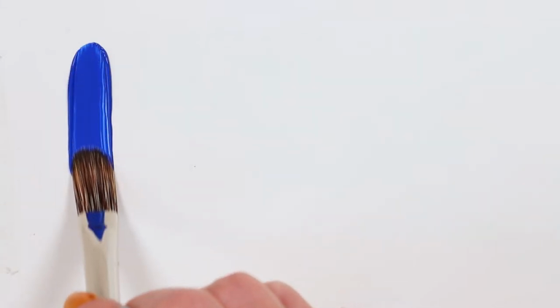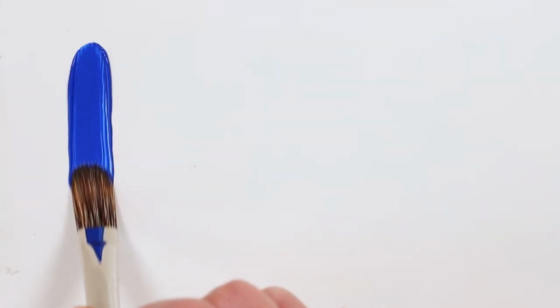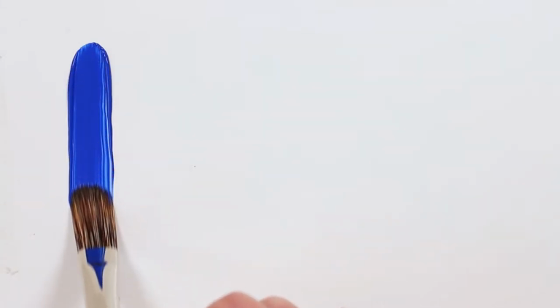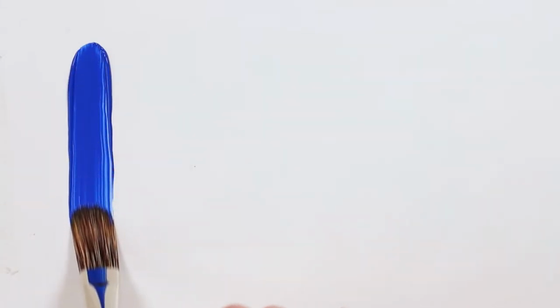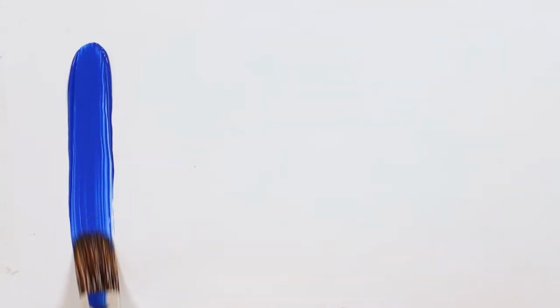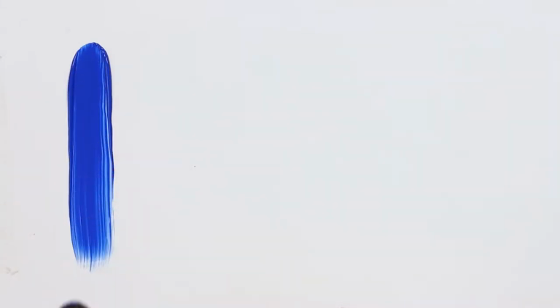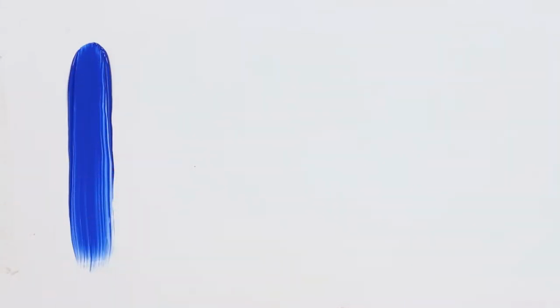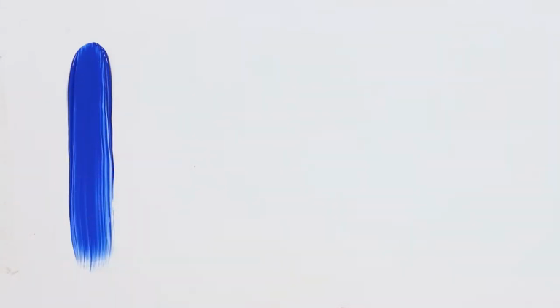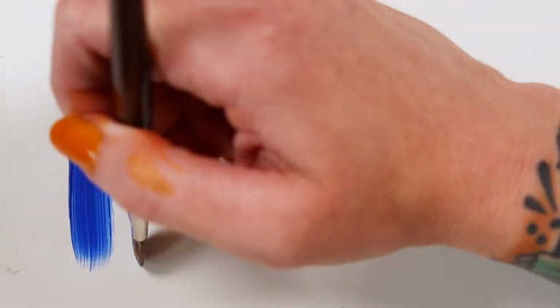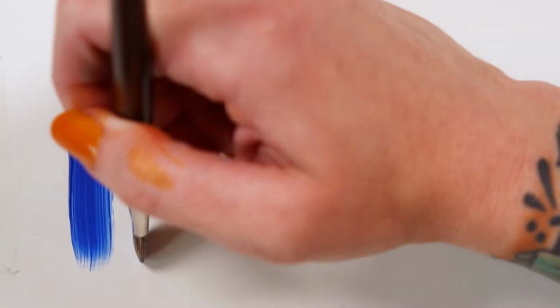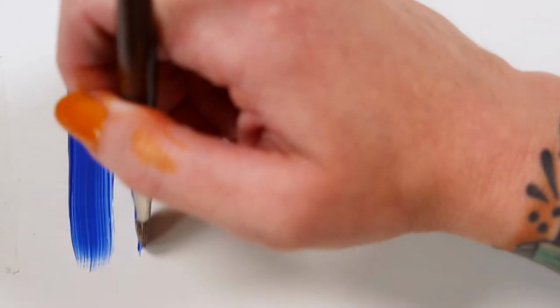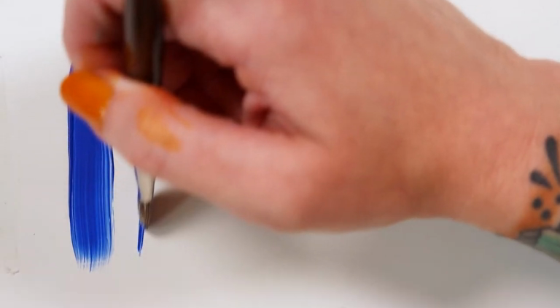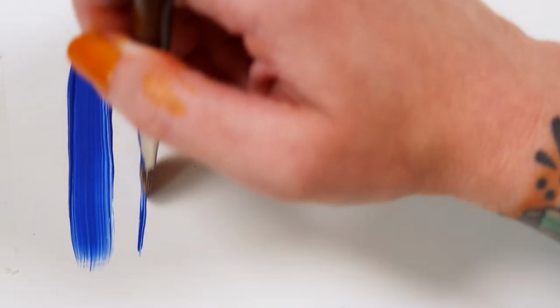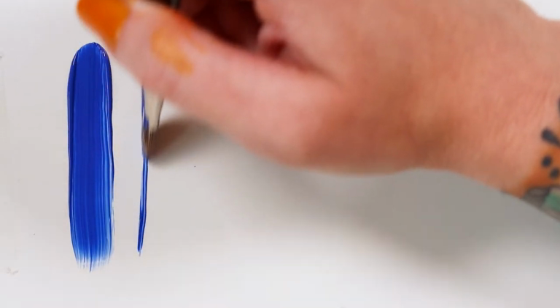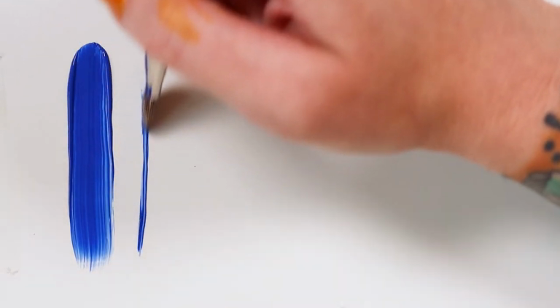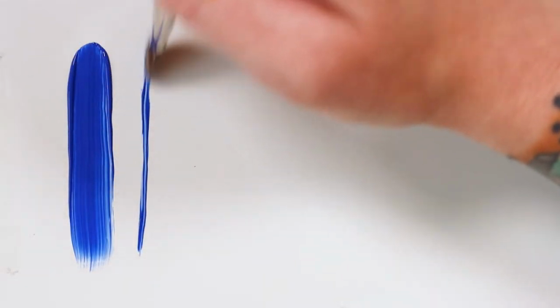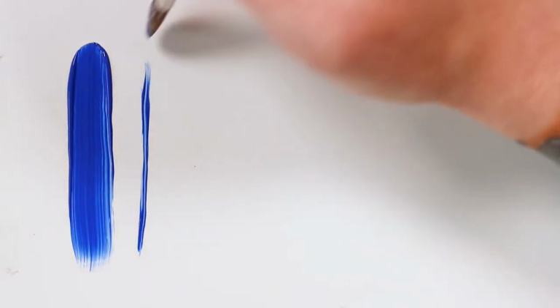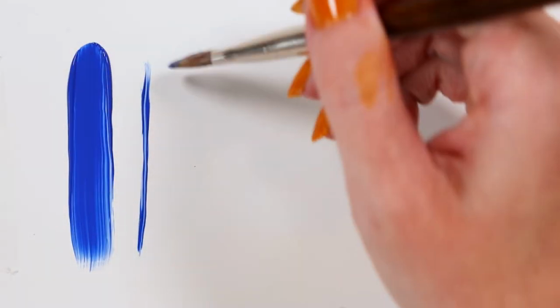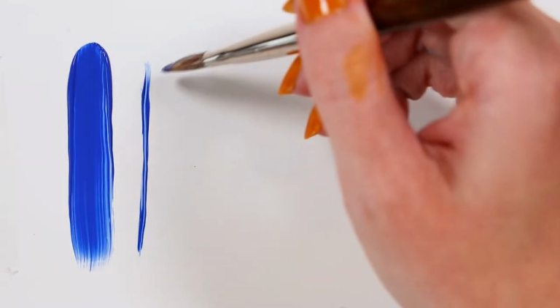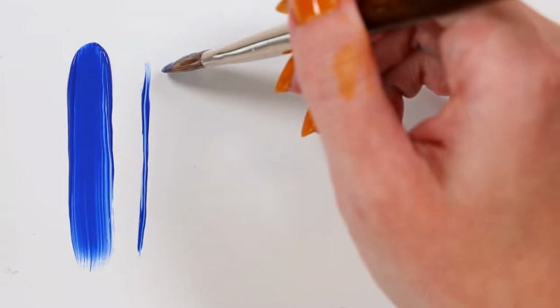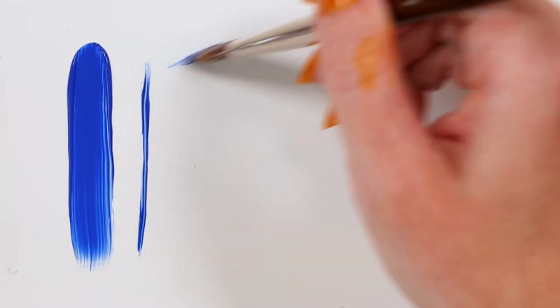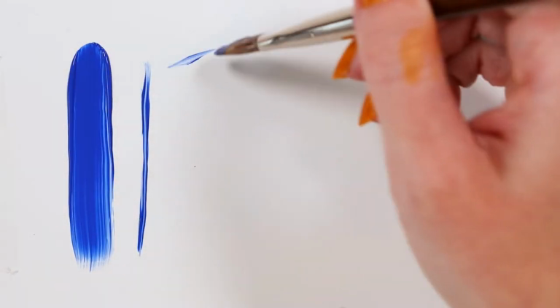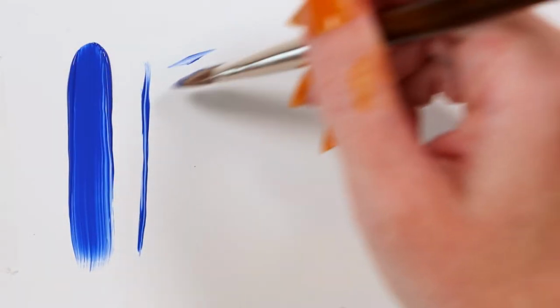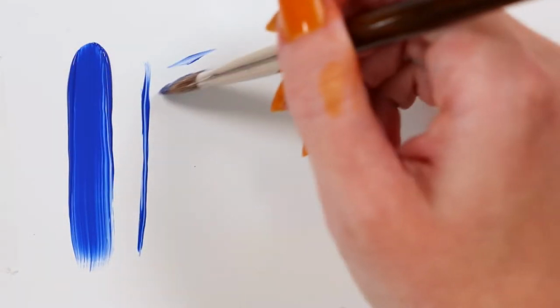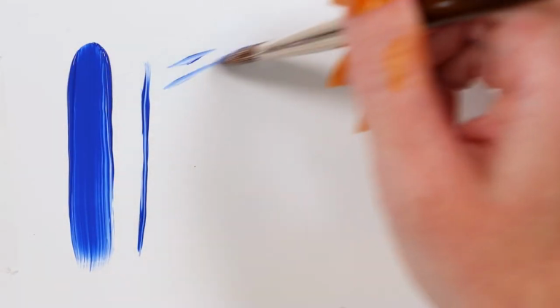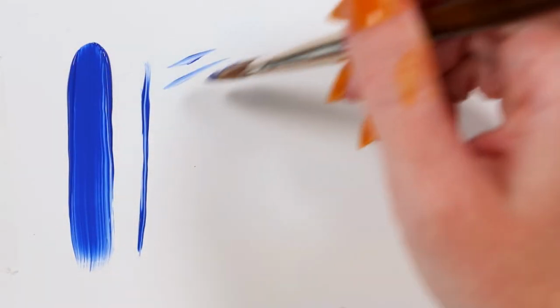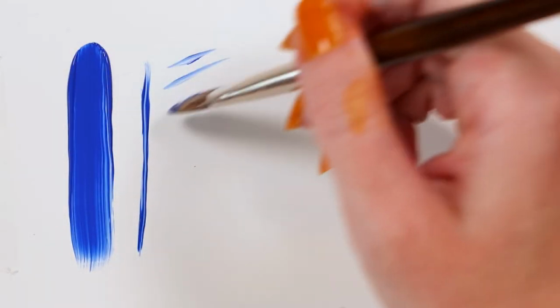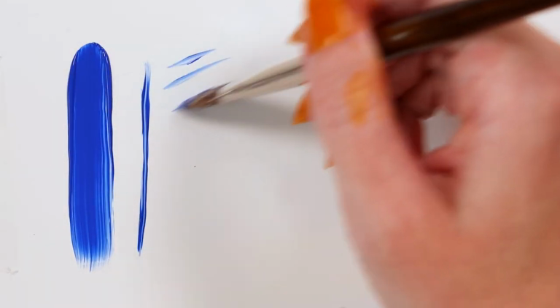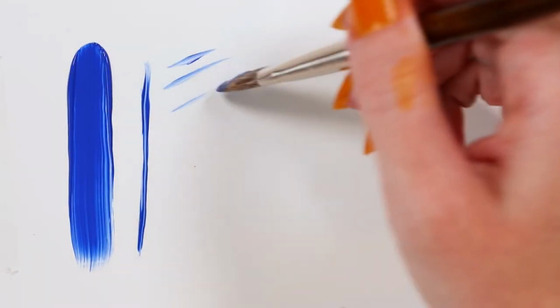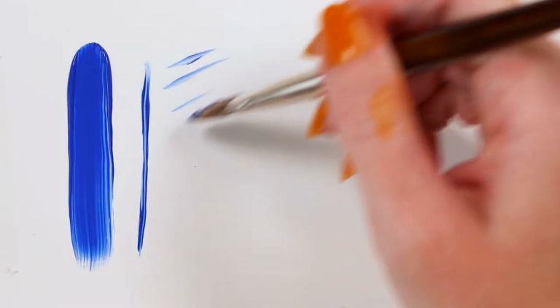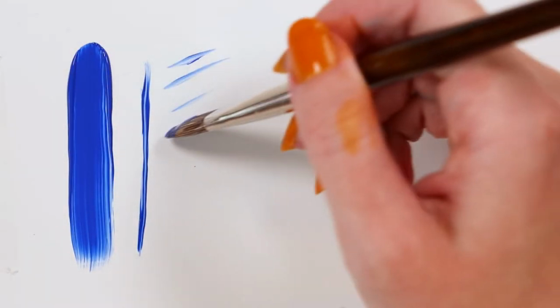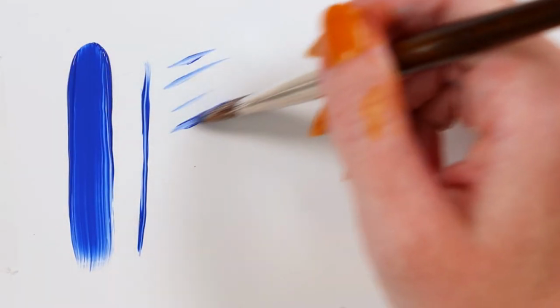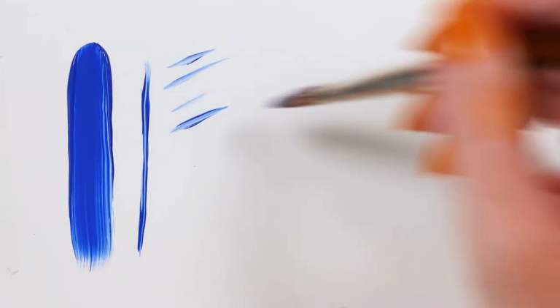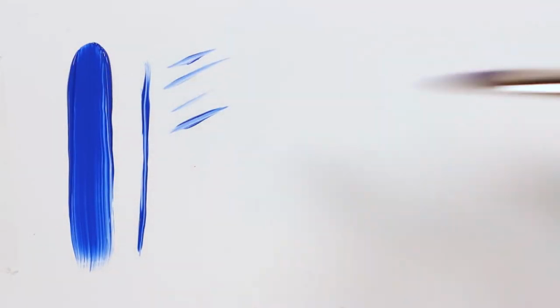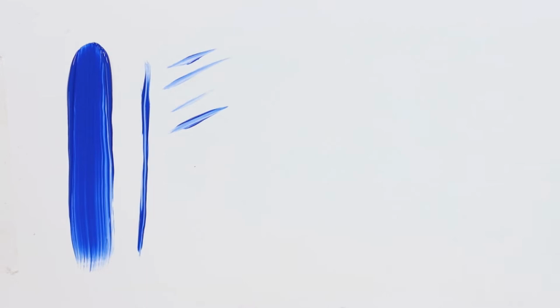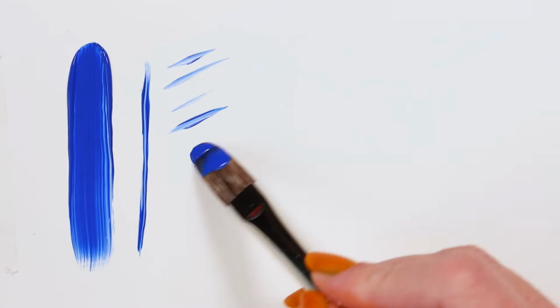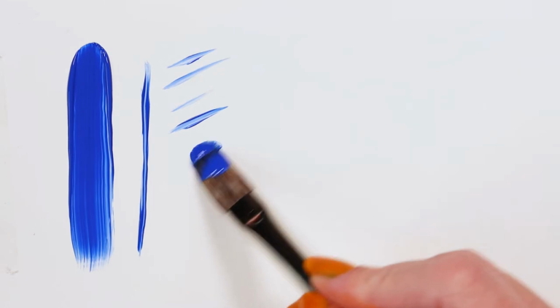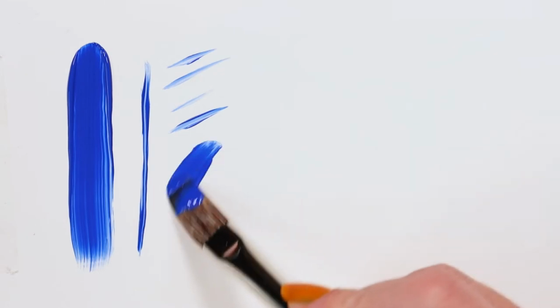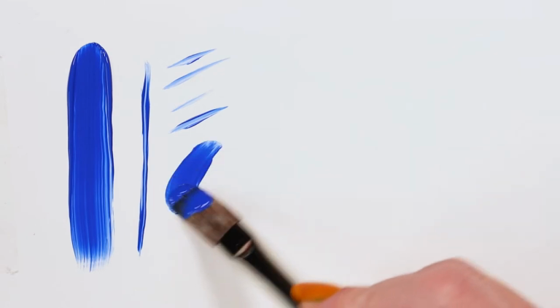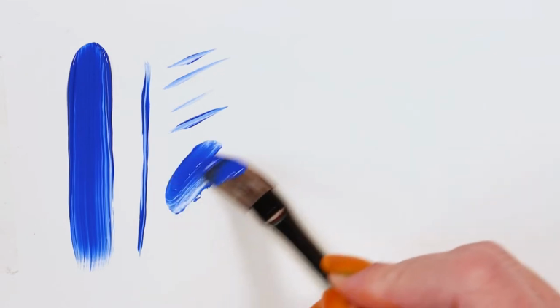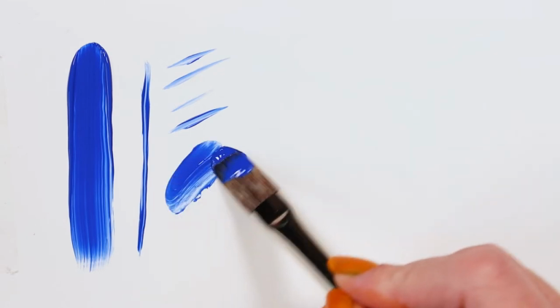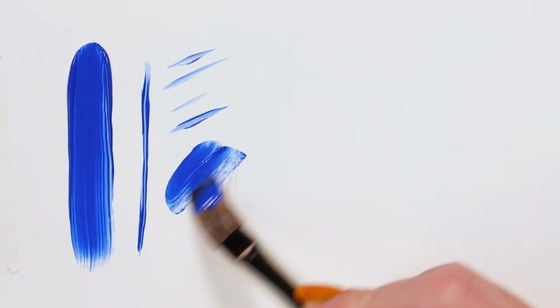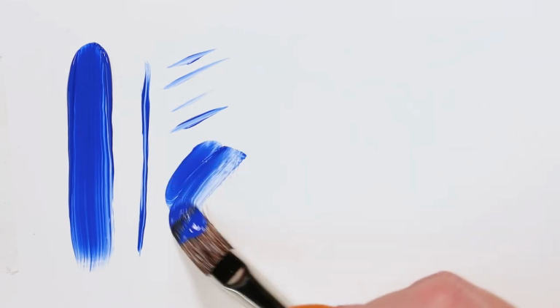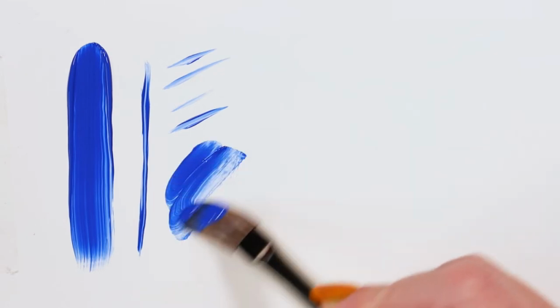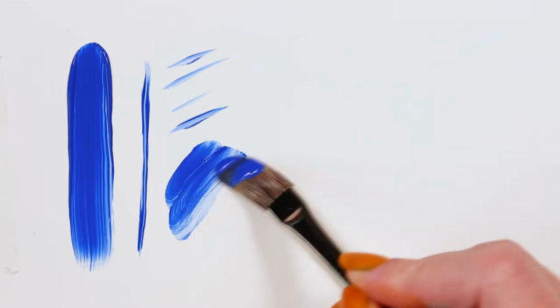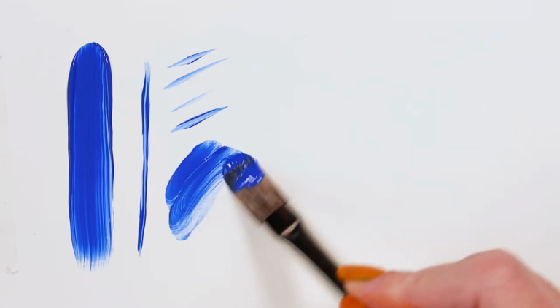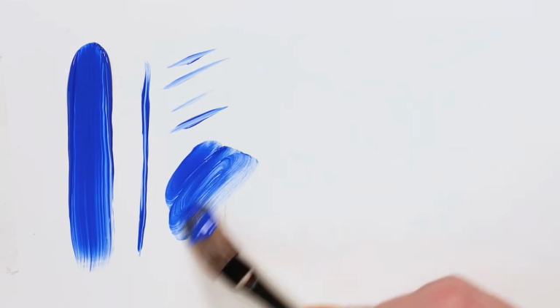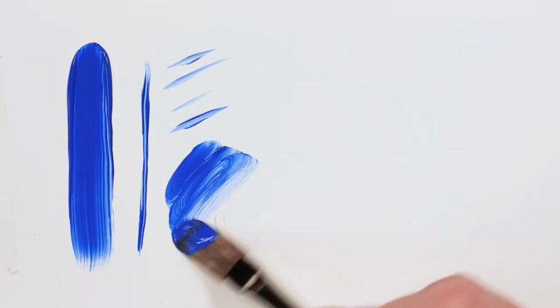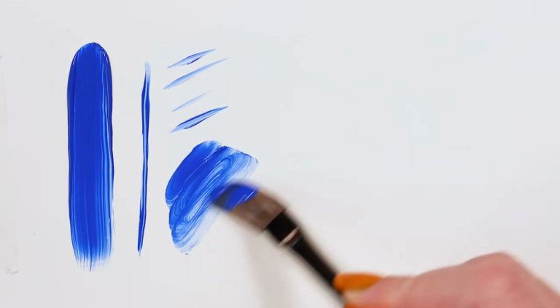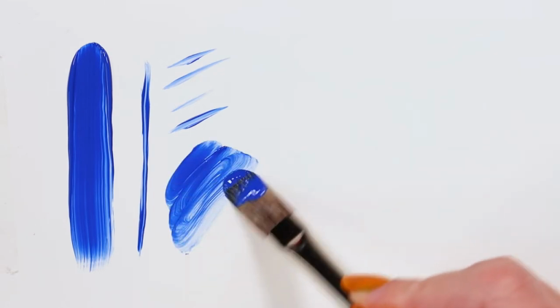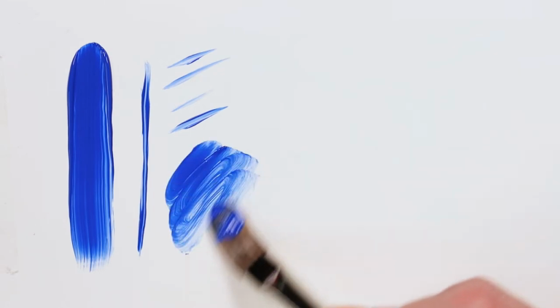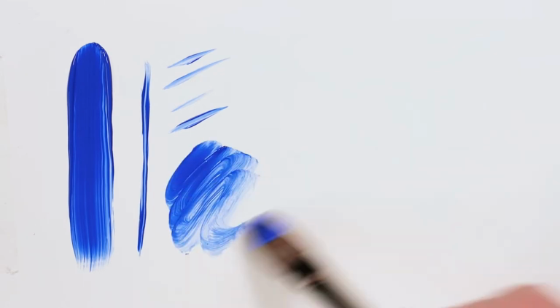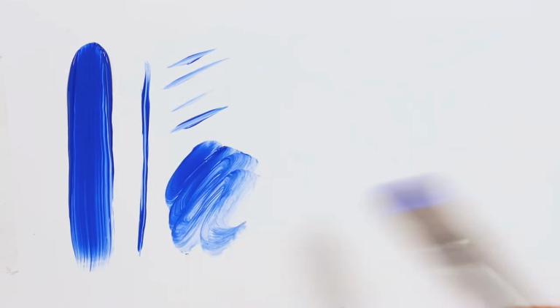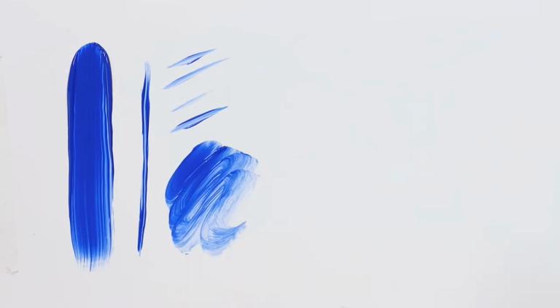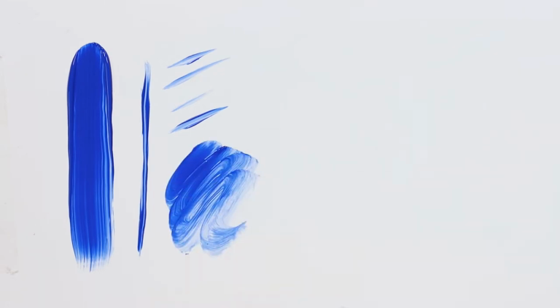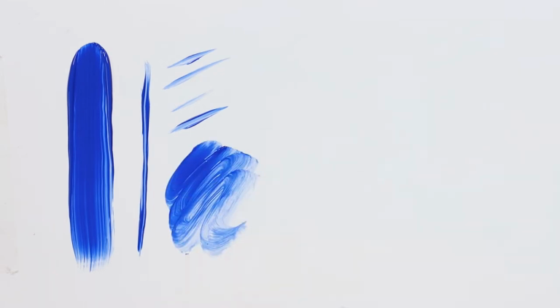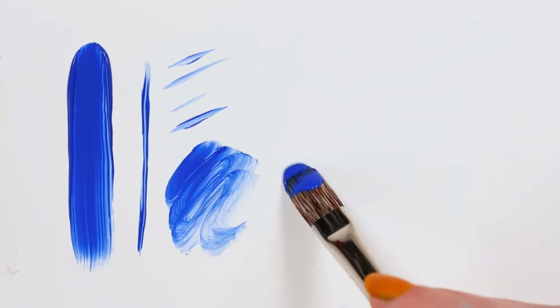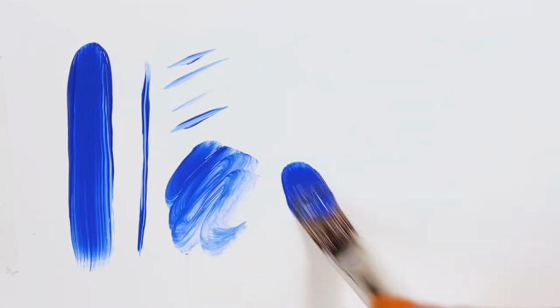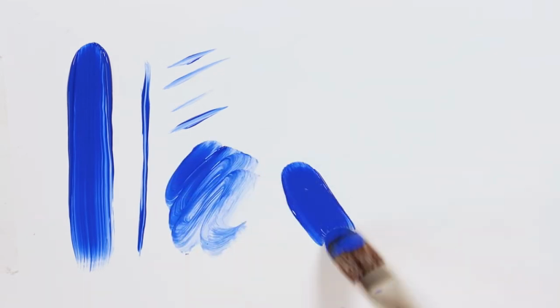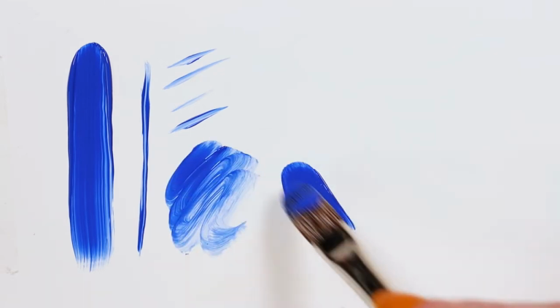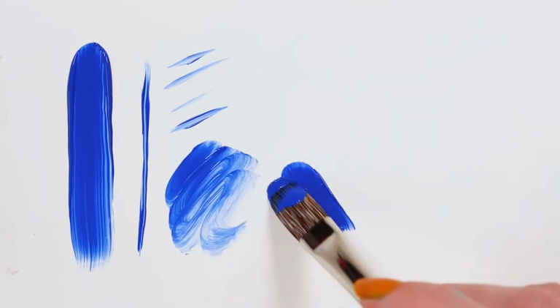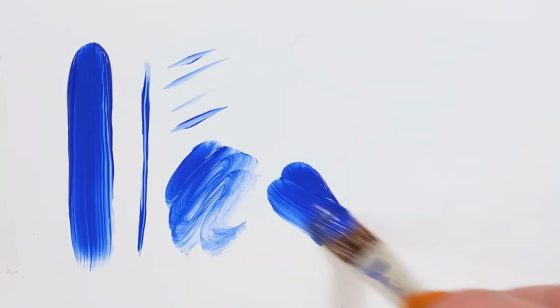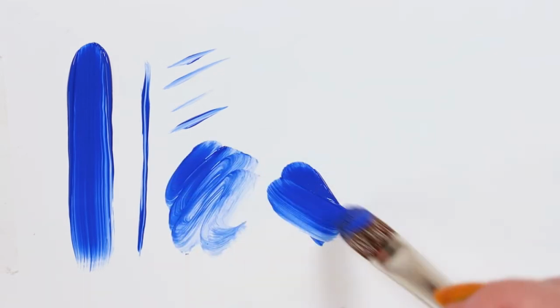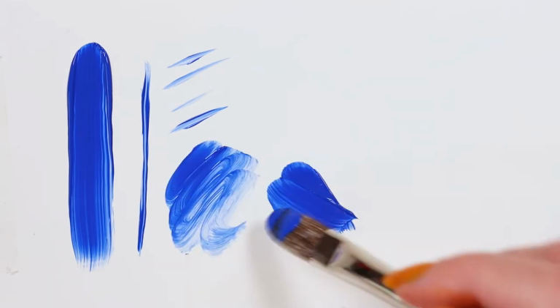The firm filaments have ample spring, making for a precise and crisp painting experience. It will hold its shape even when heavy with paint.